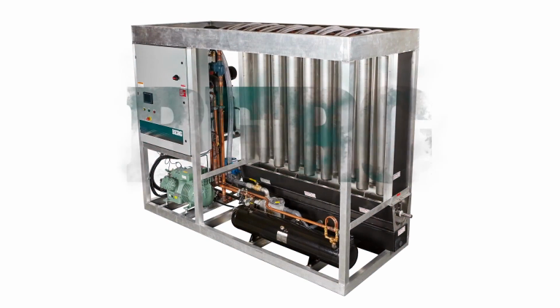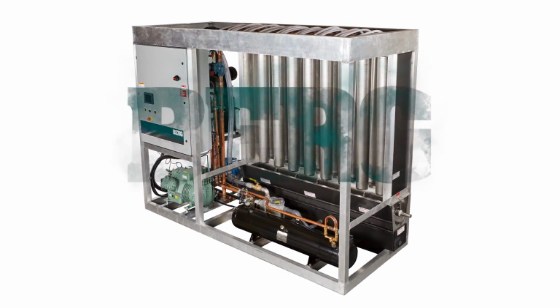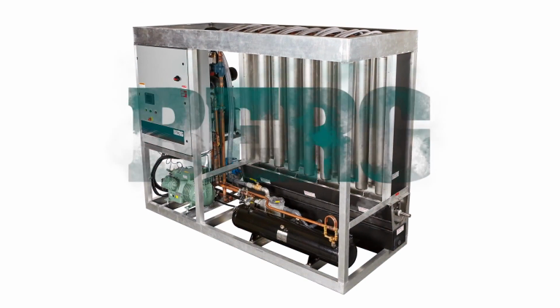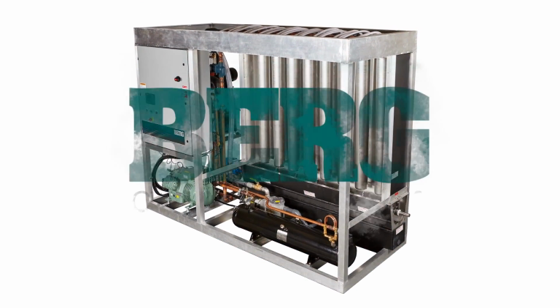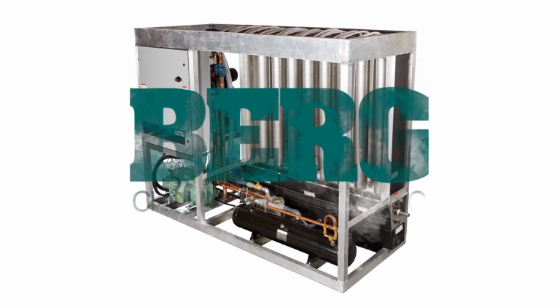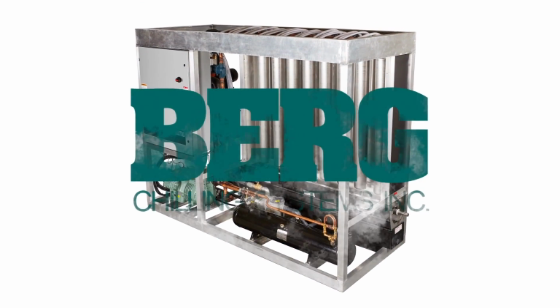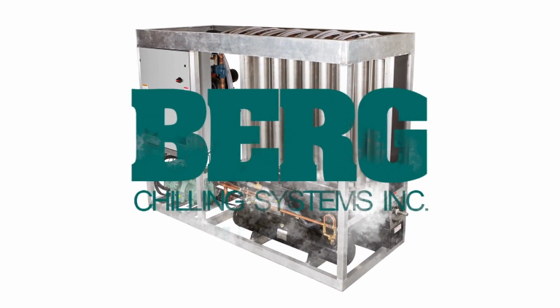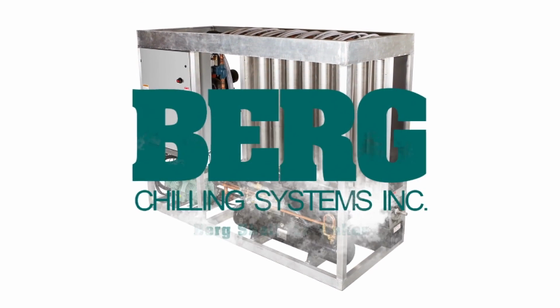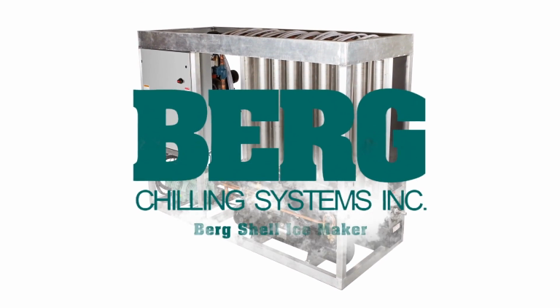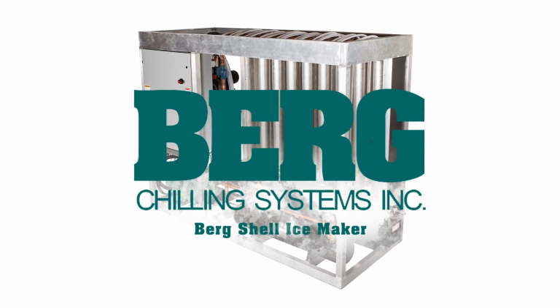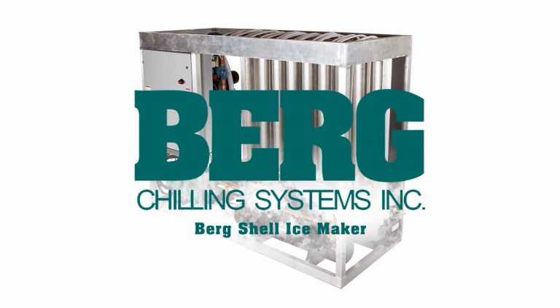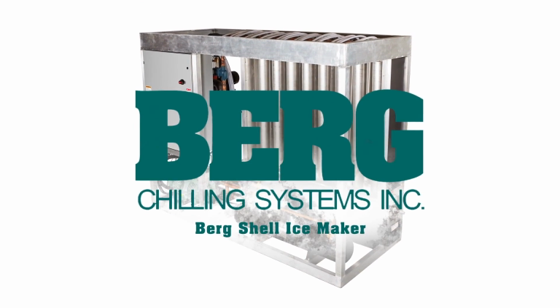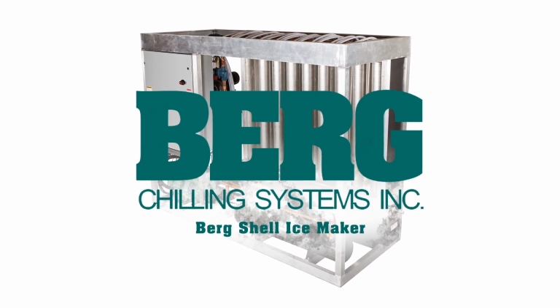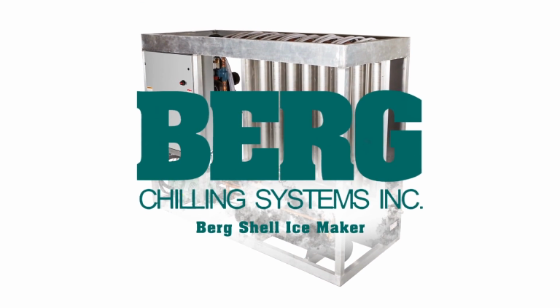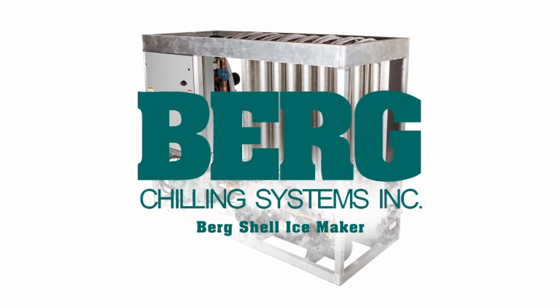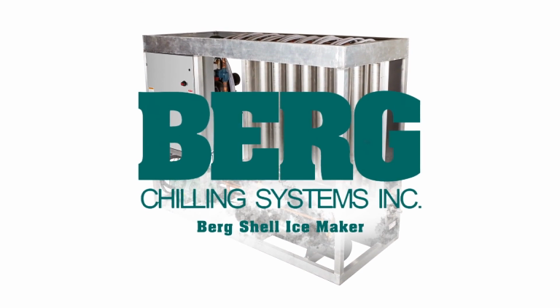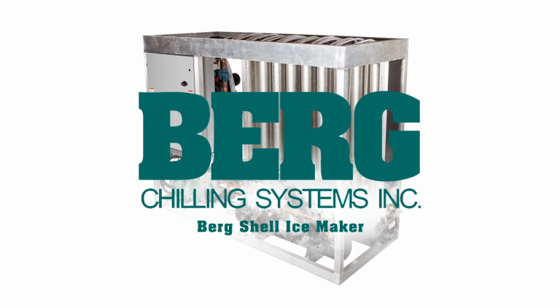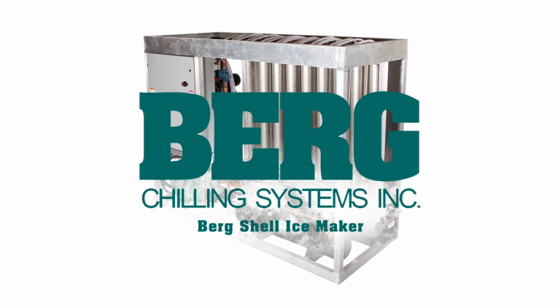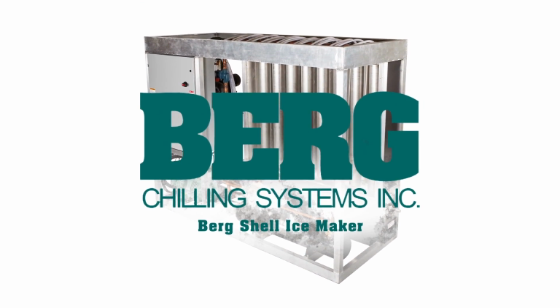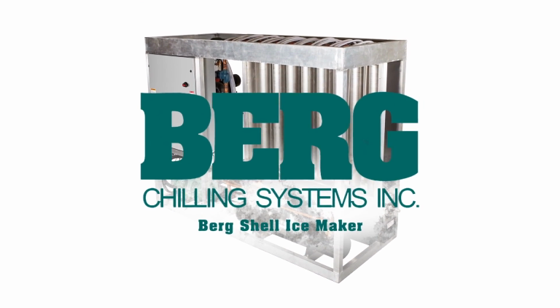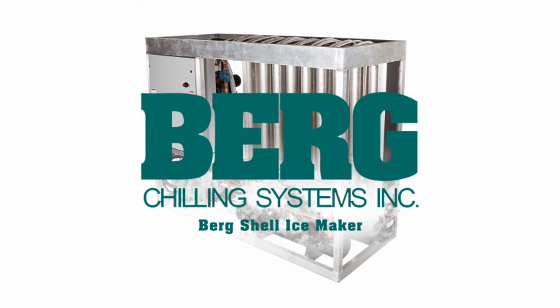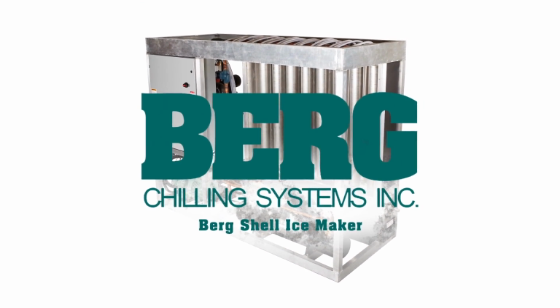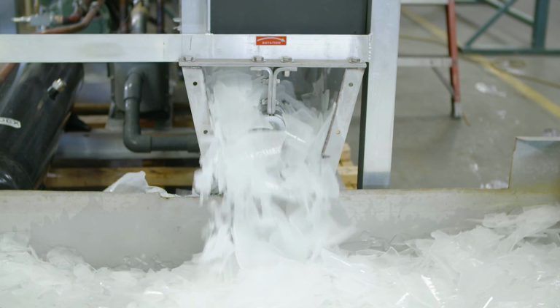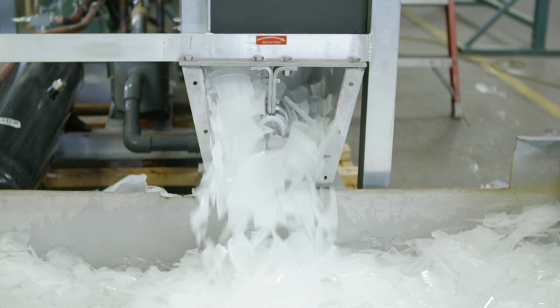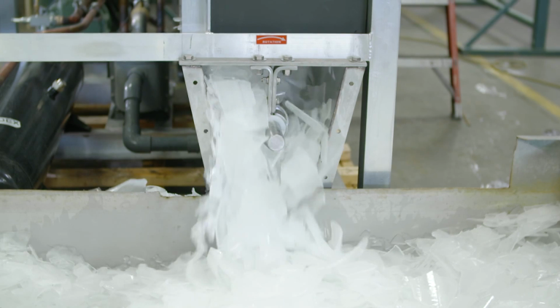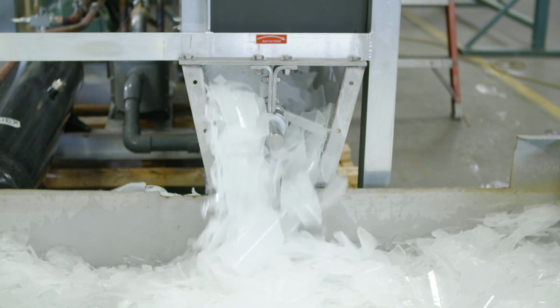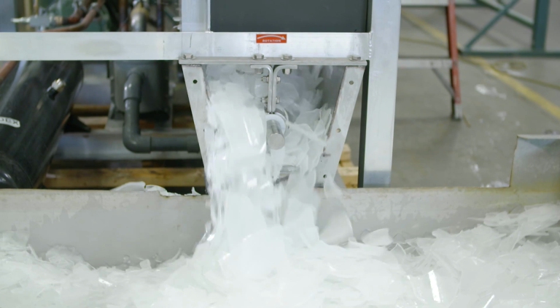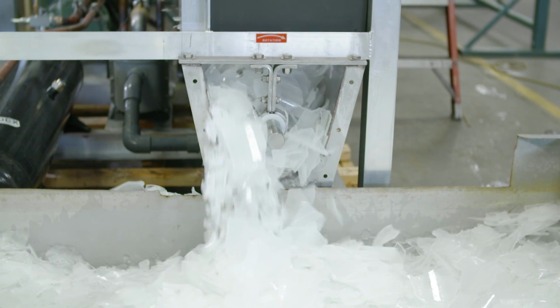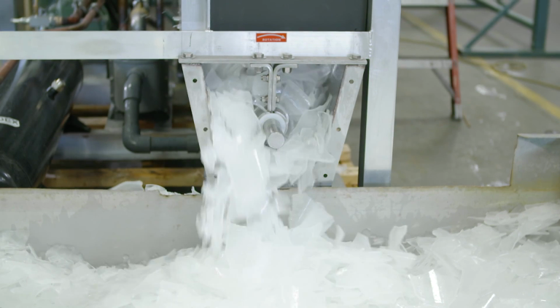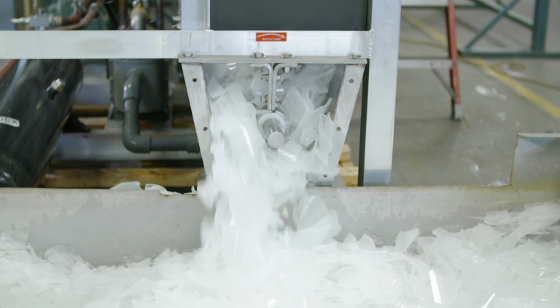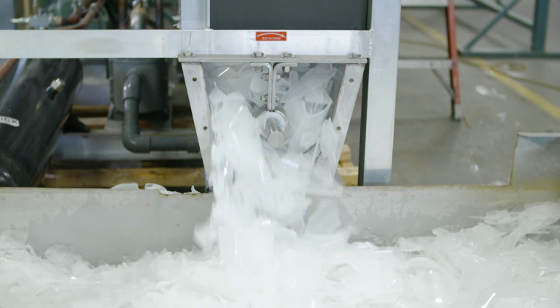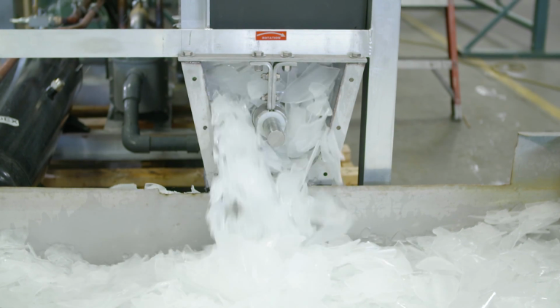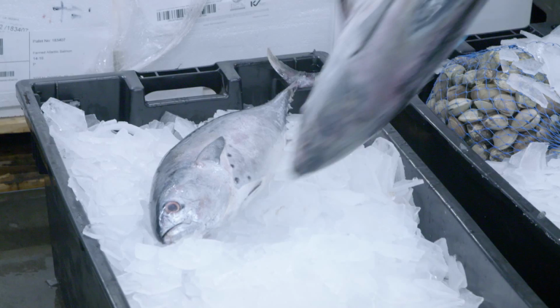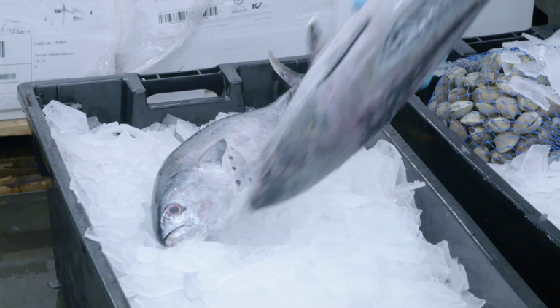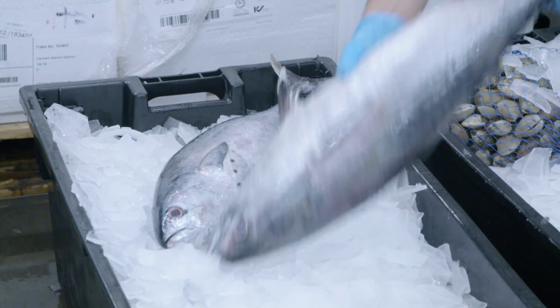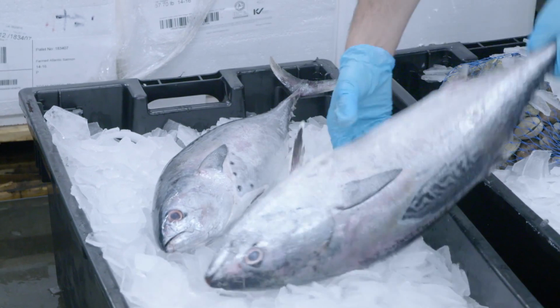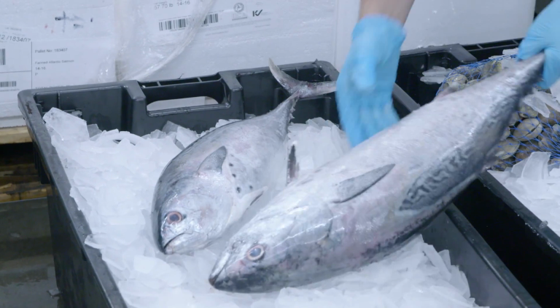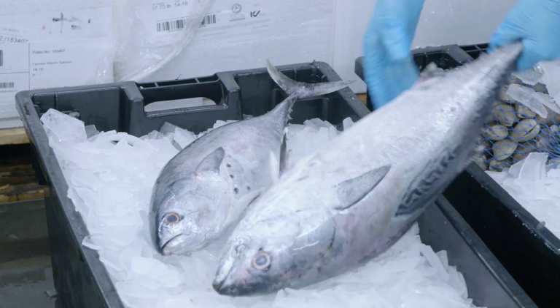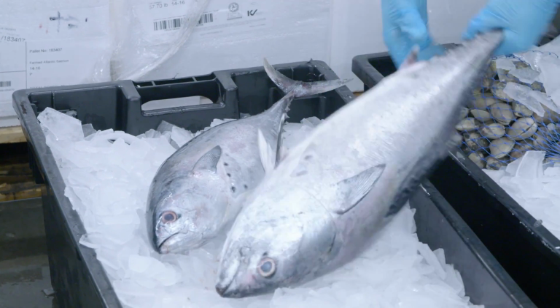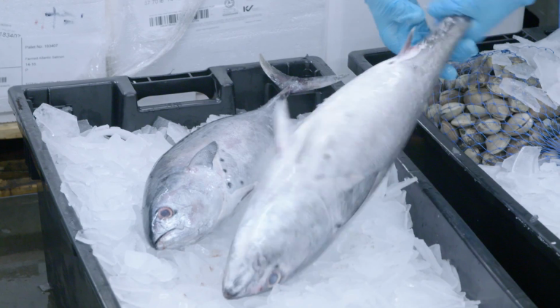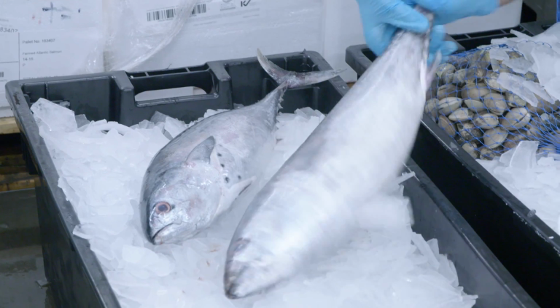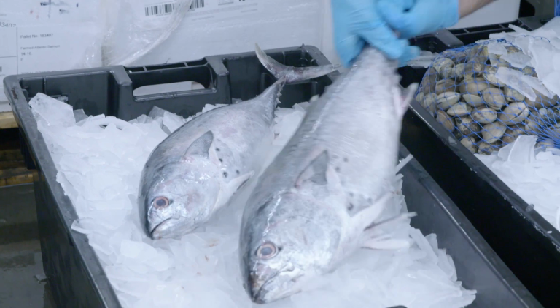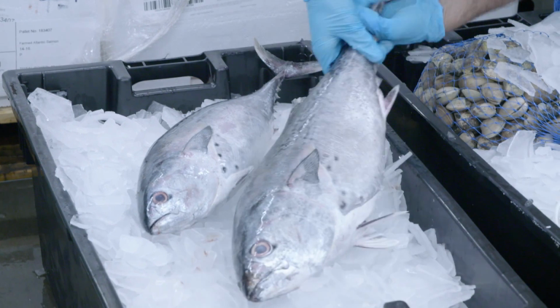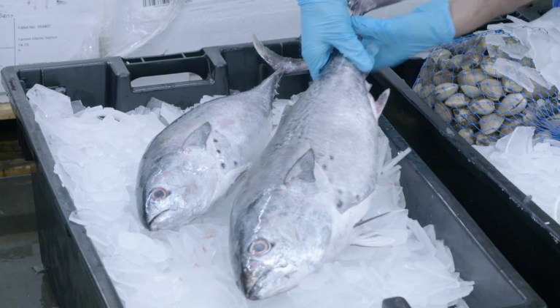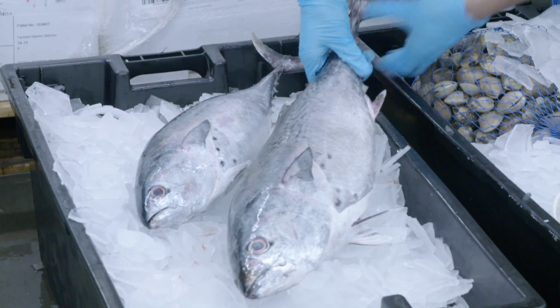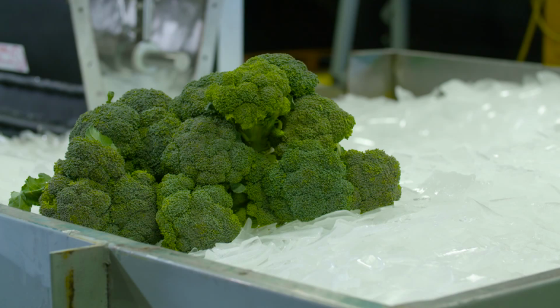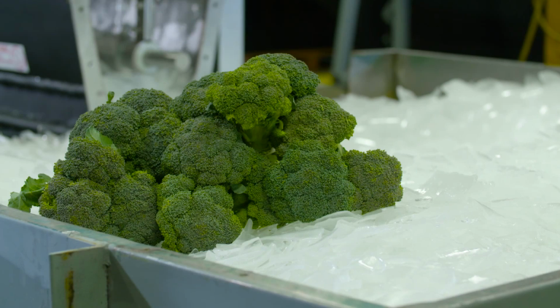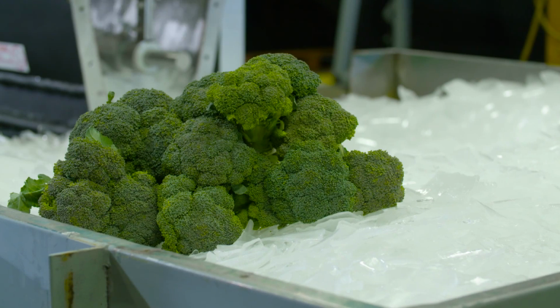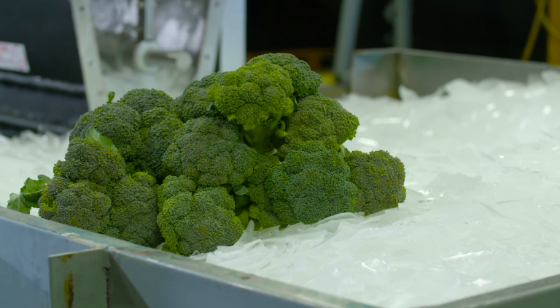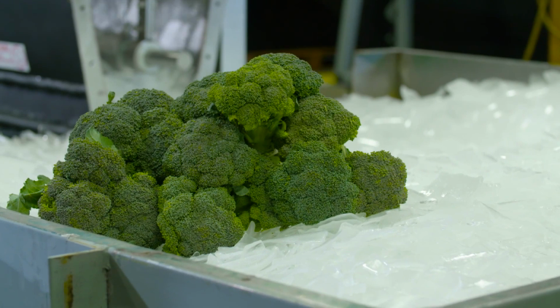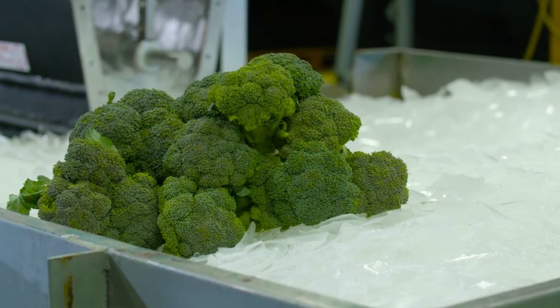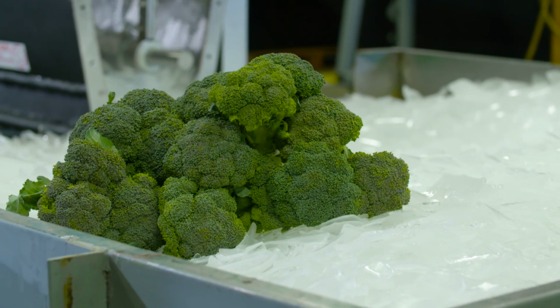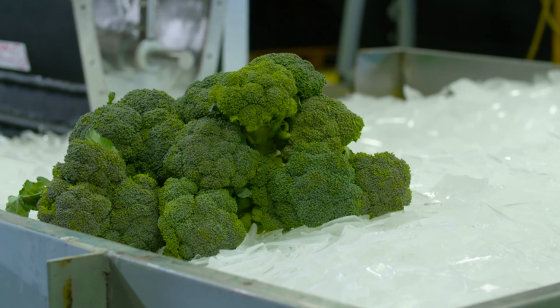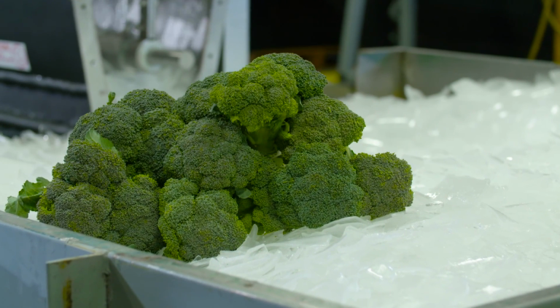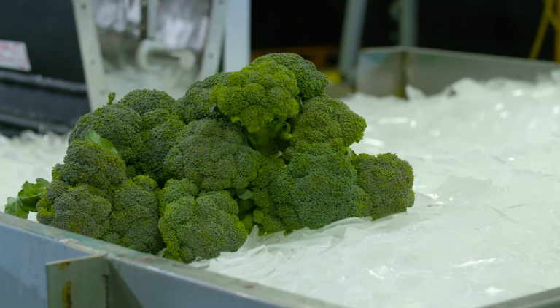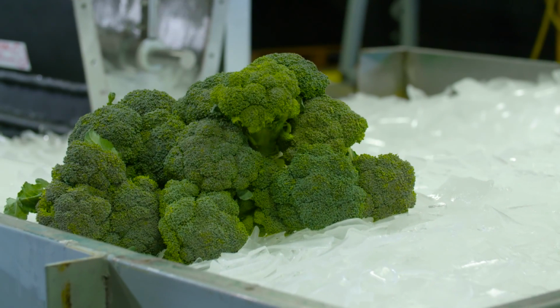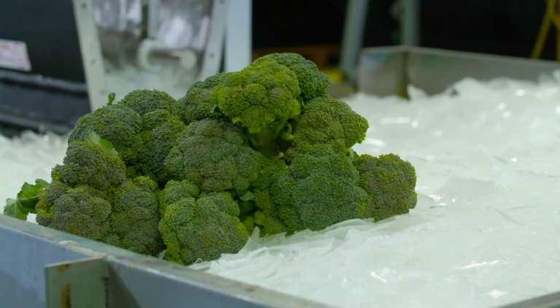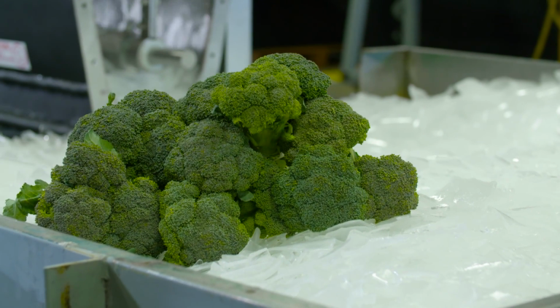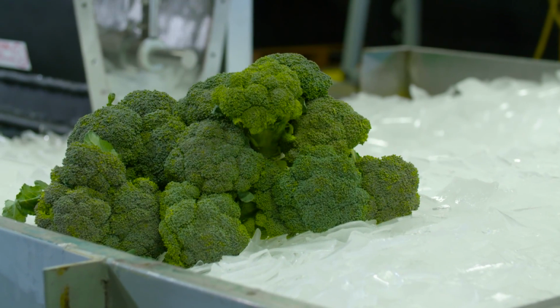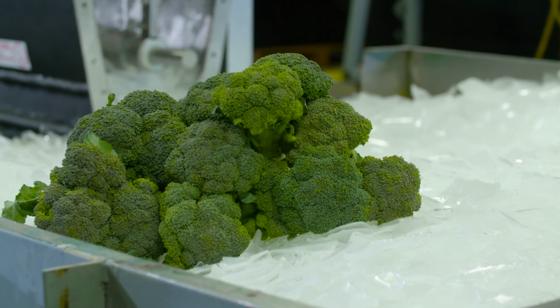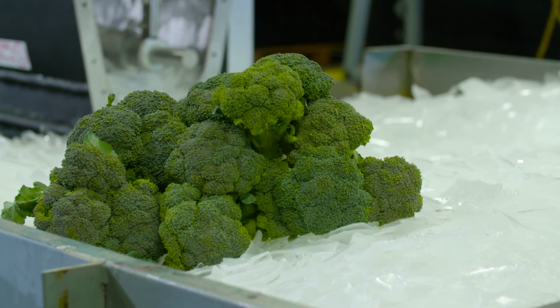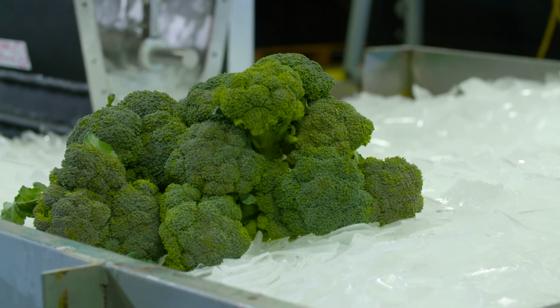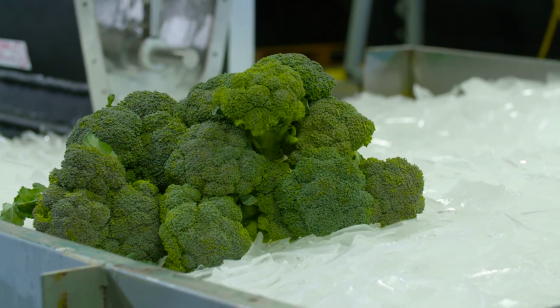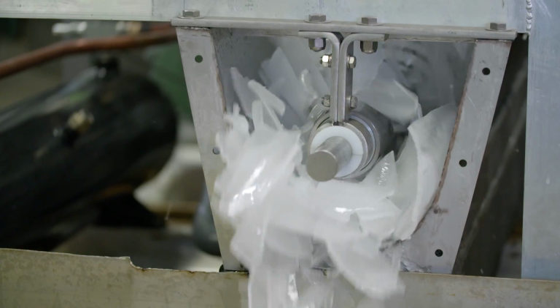Introducing the Bergshell Ice Maker, with applications in the fishing, food processing, produce, meat and poultry, and construction industries.